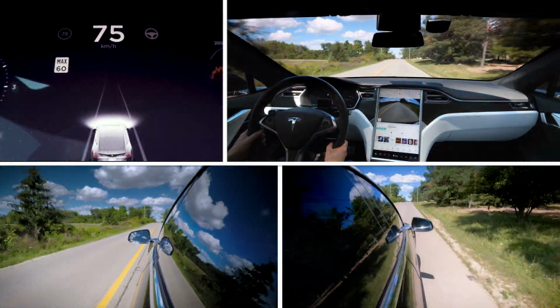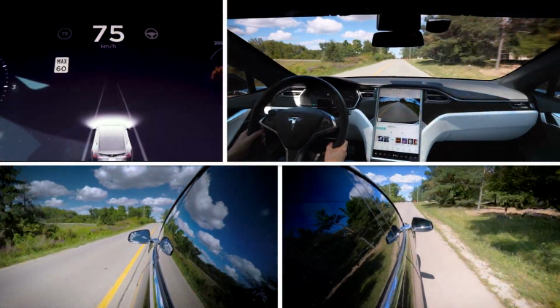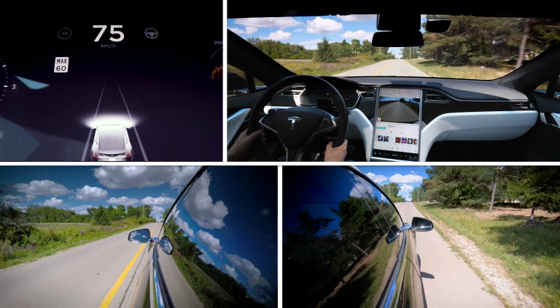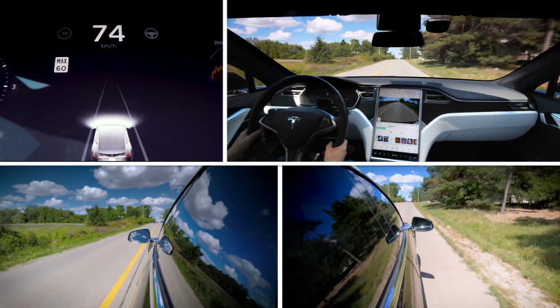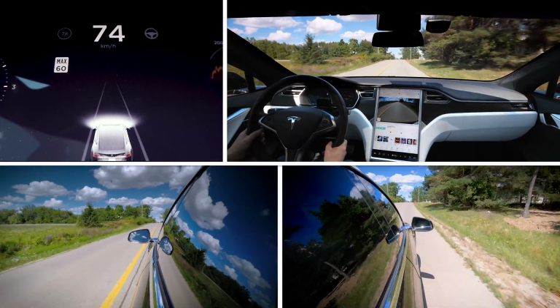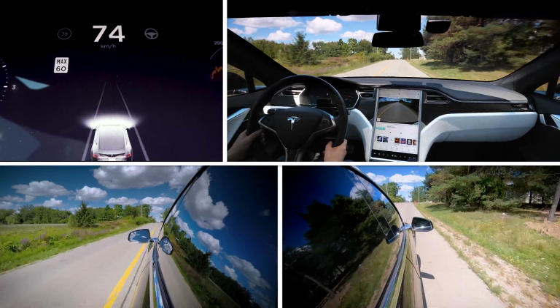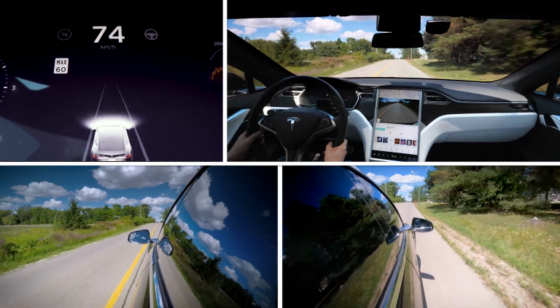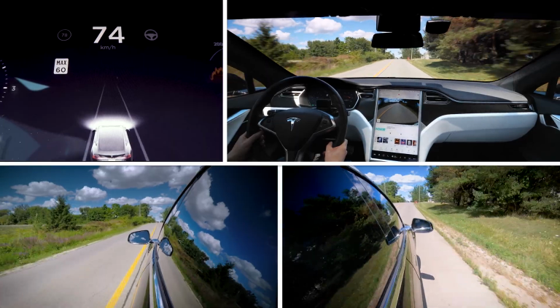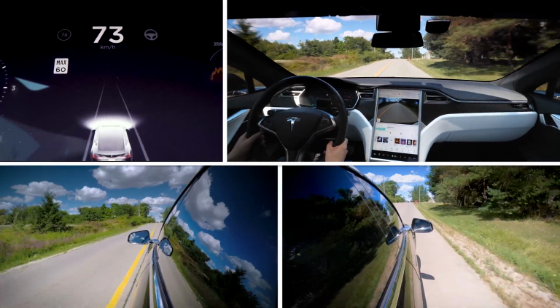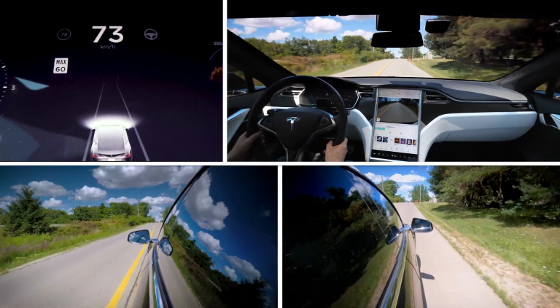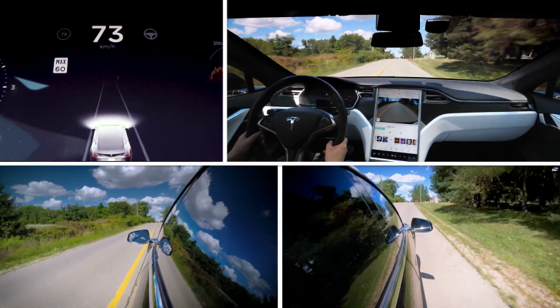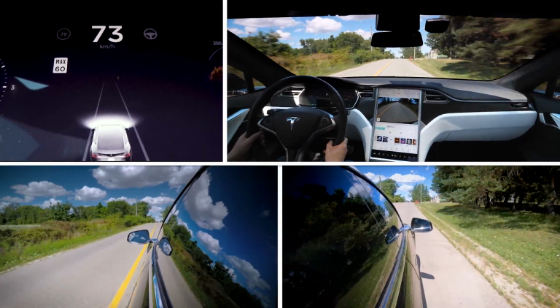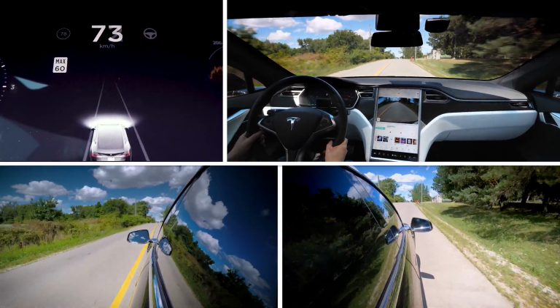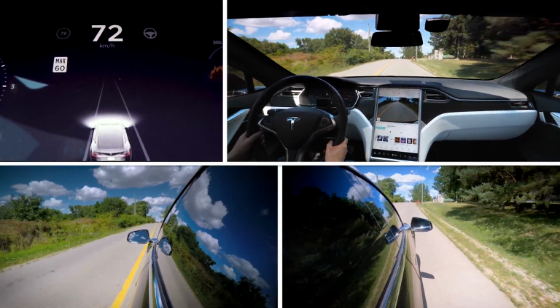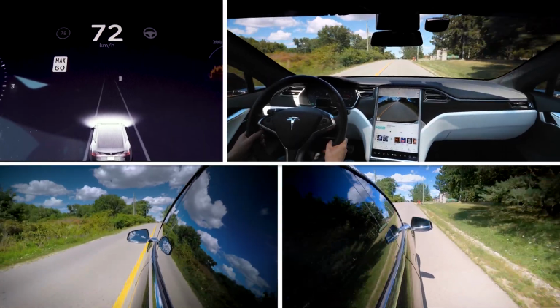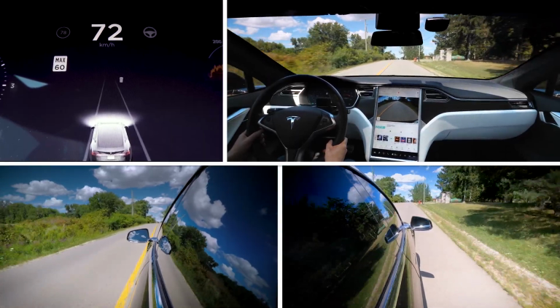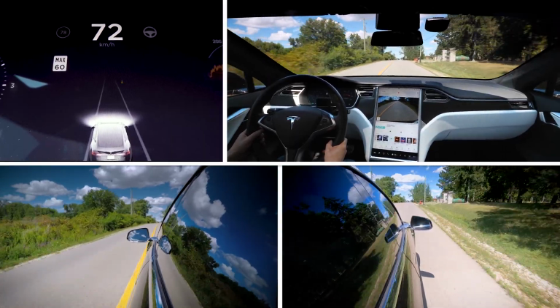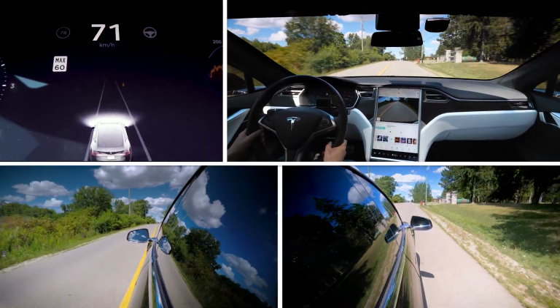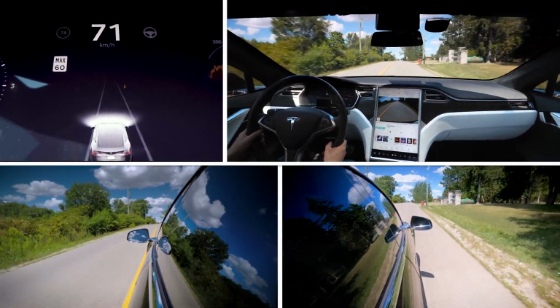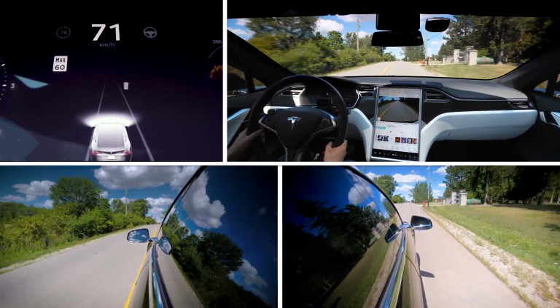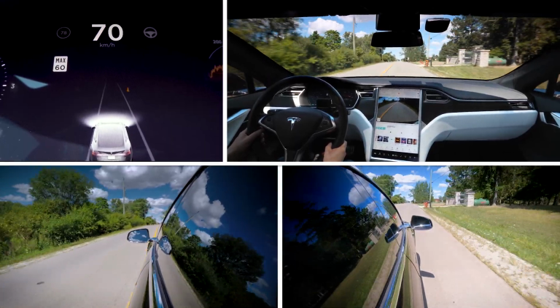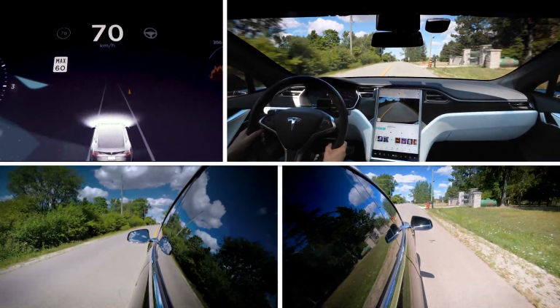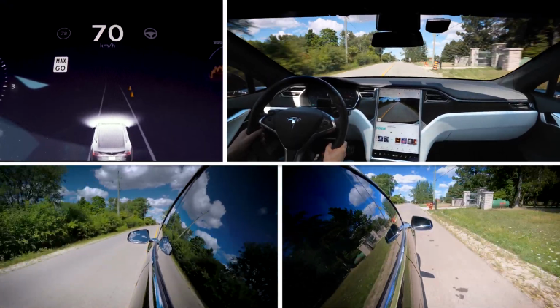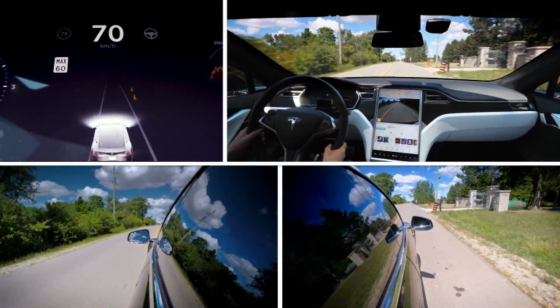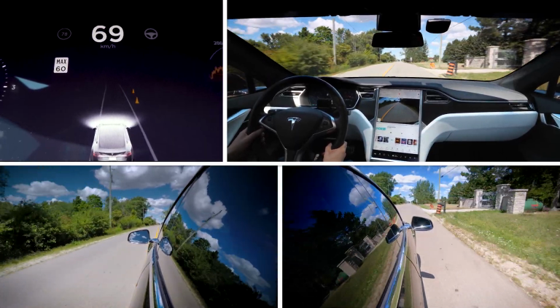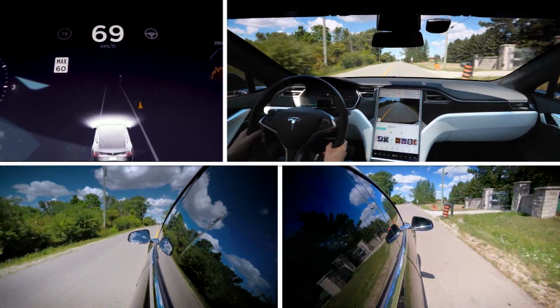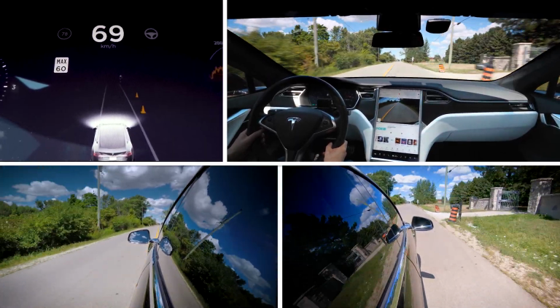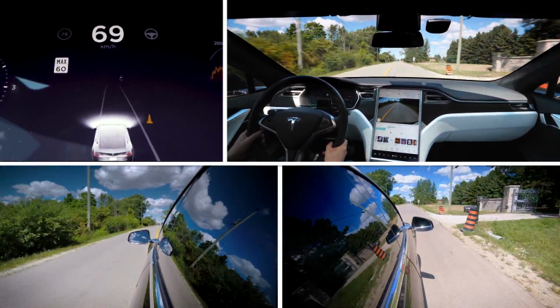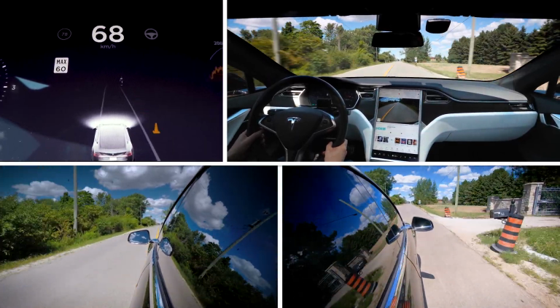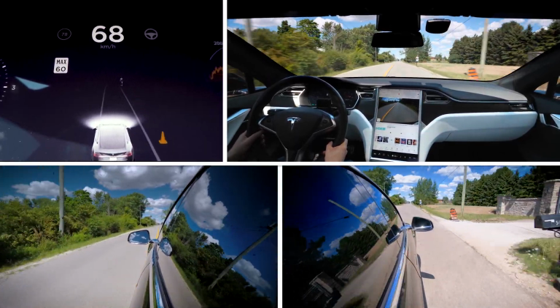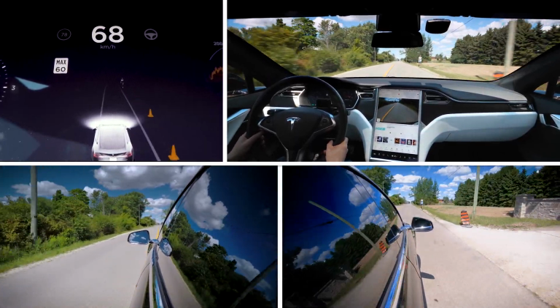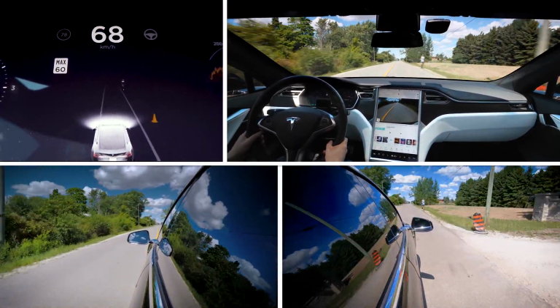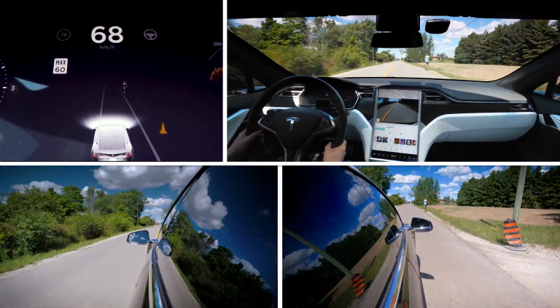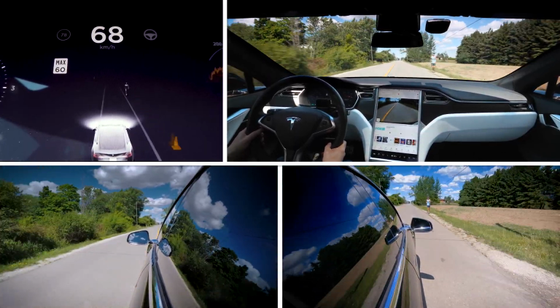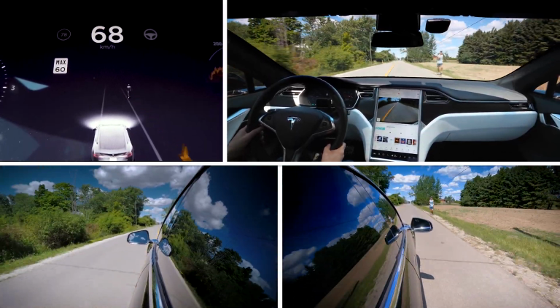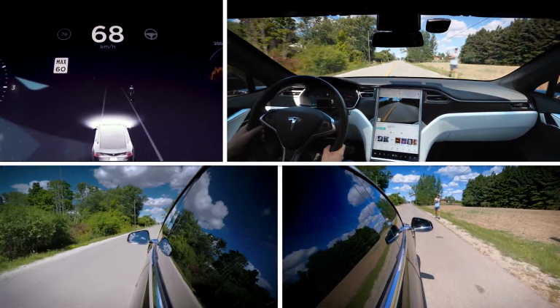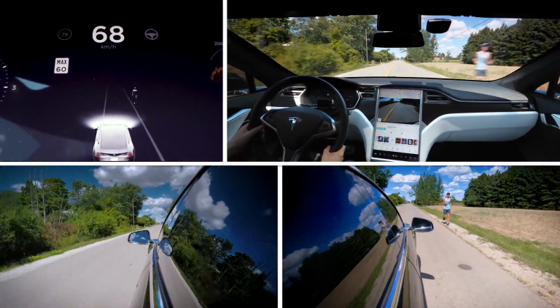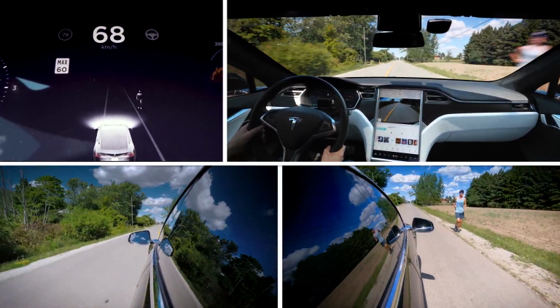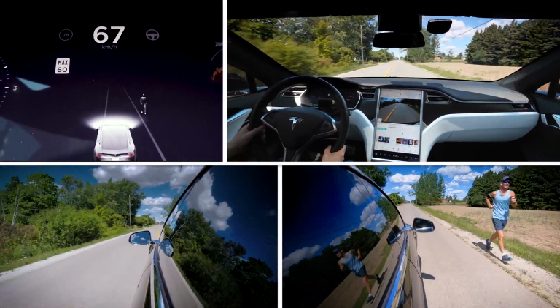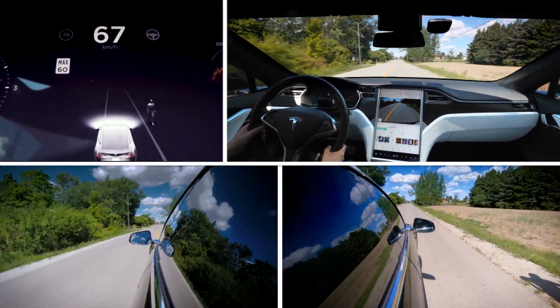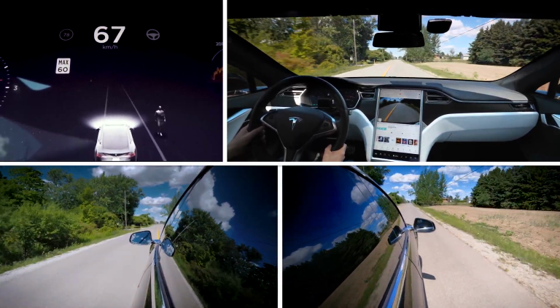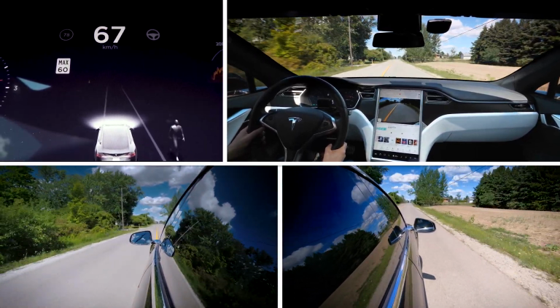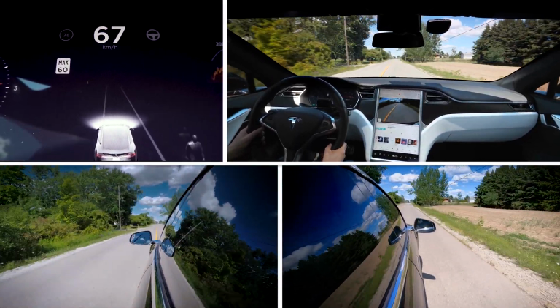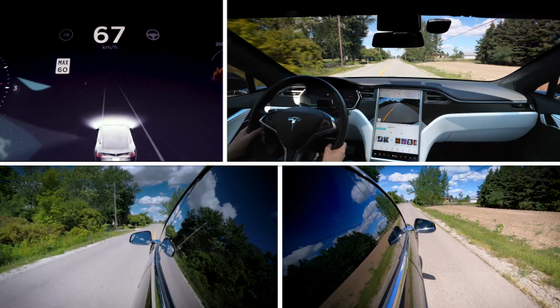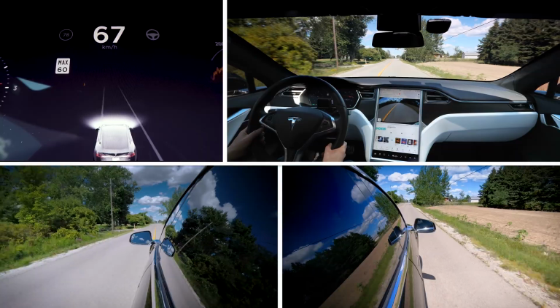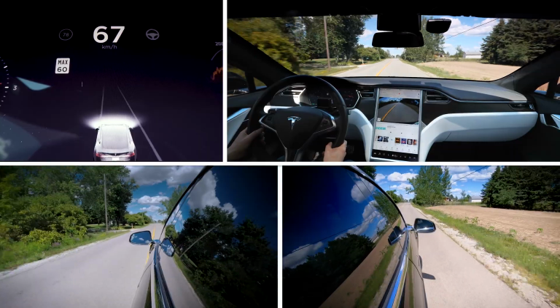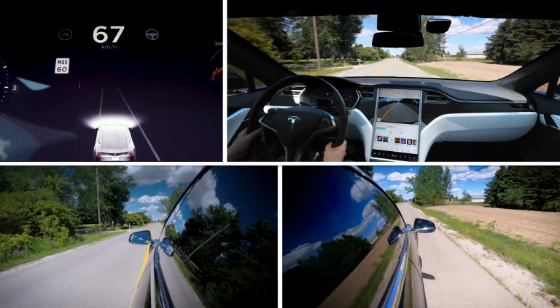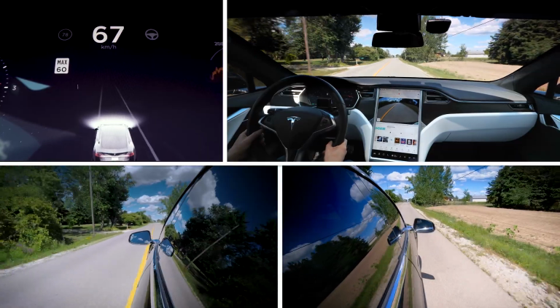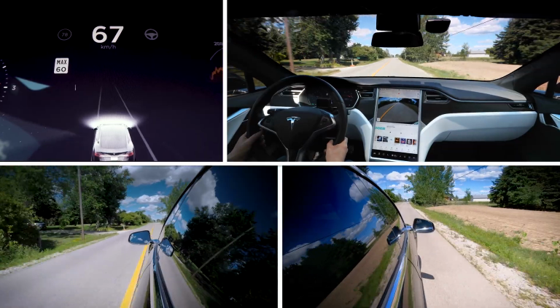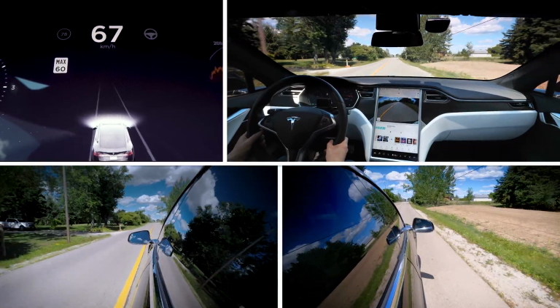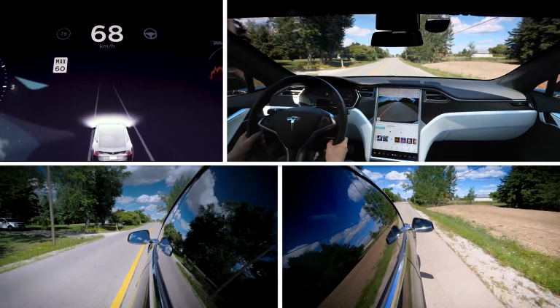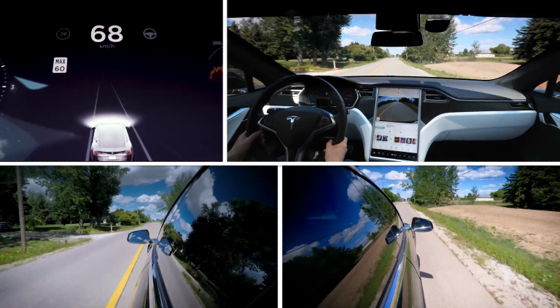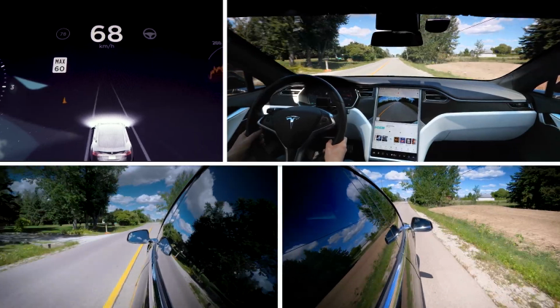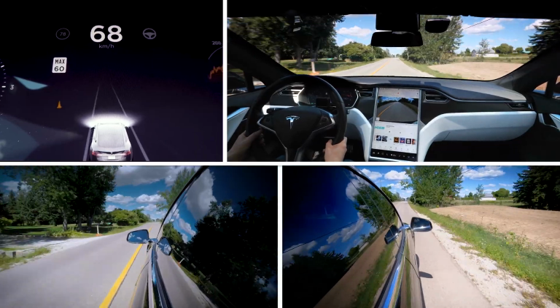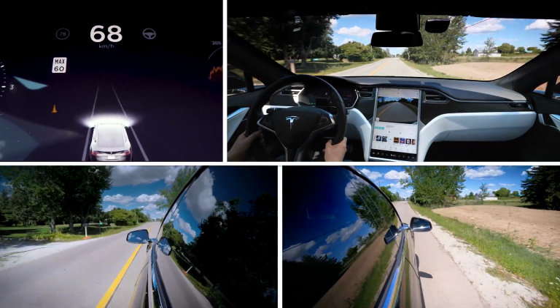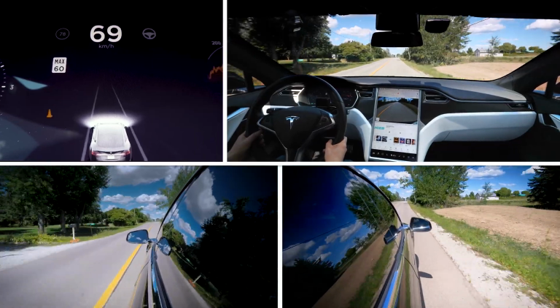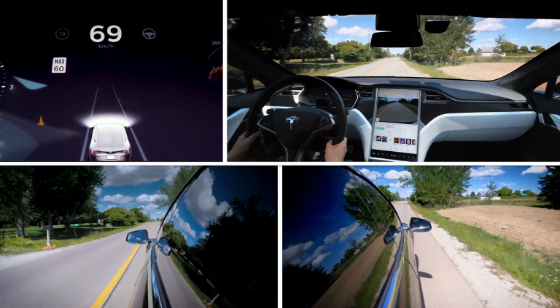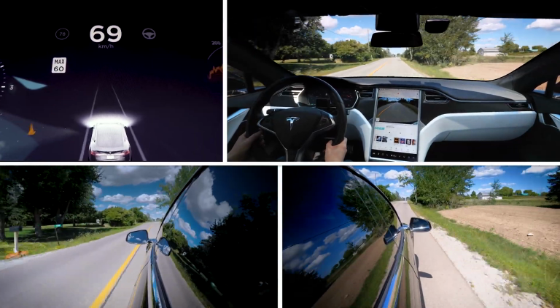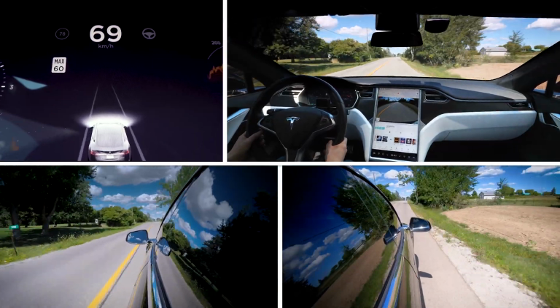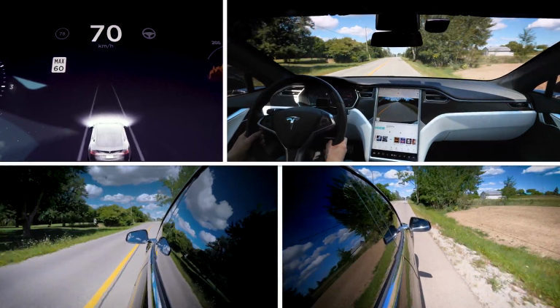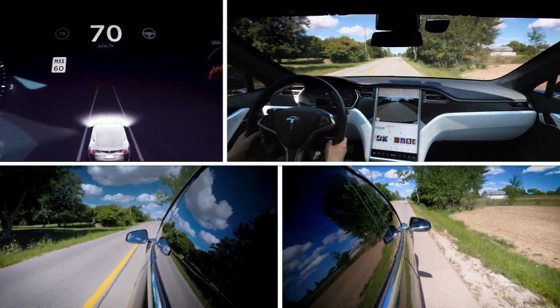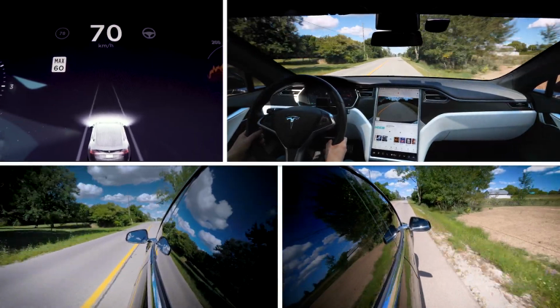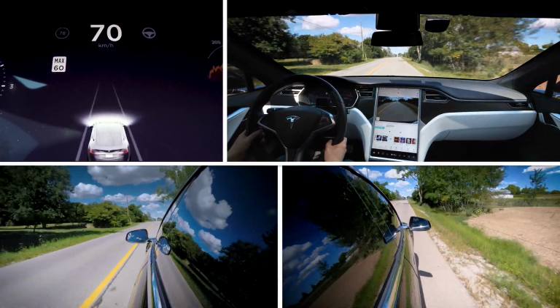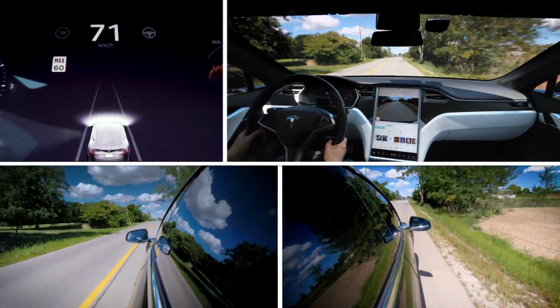Let's see if it picks up this jogger here. Oh yeah, there he goes walking away on the screen. That's pretty cool.